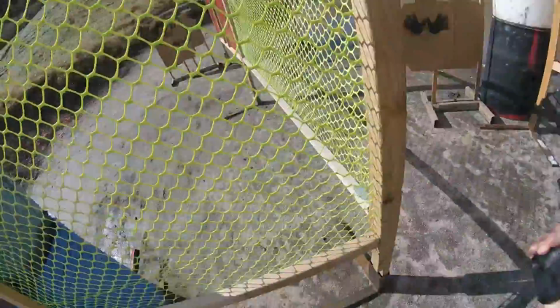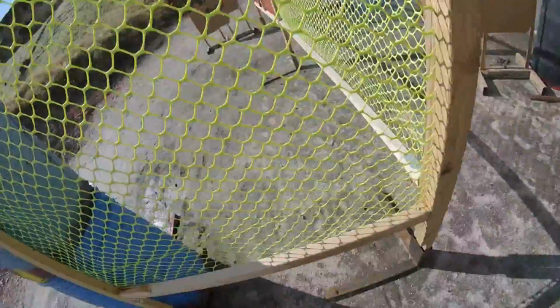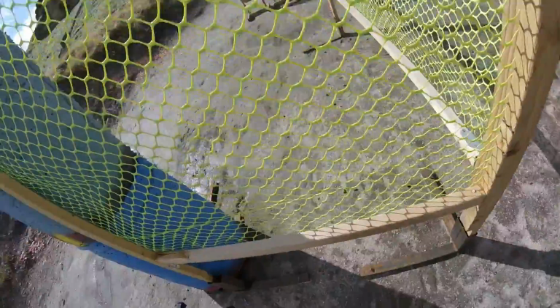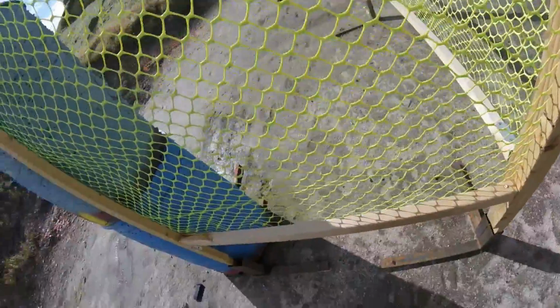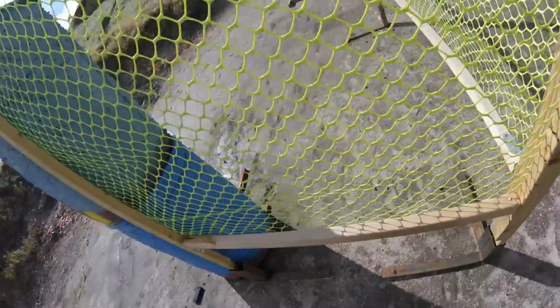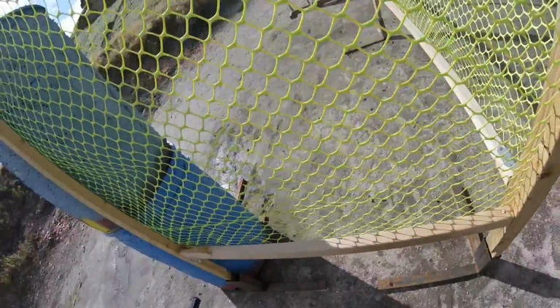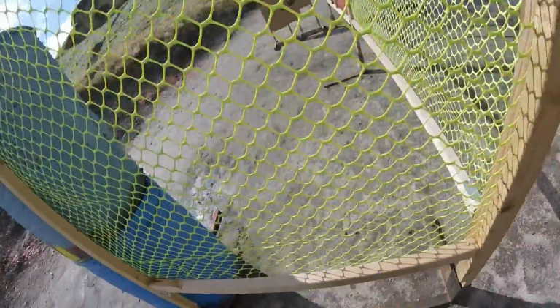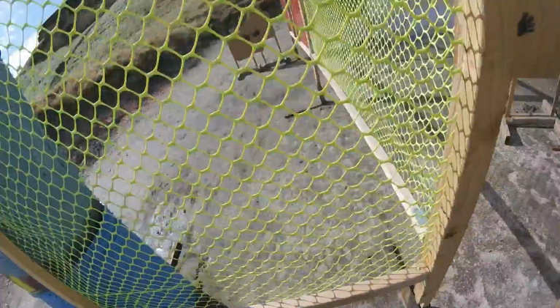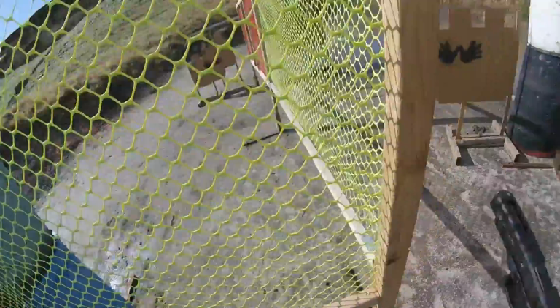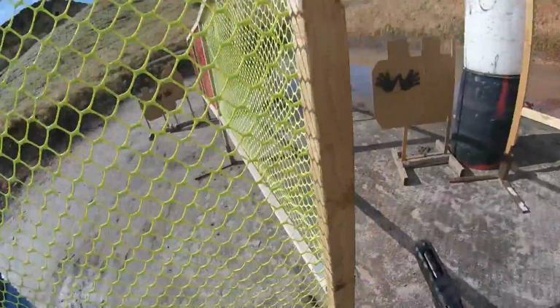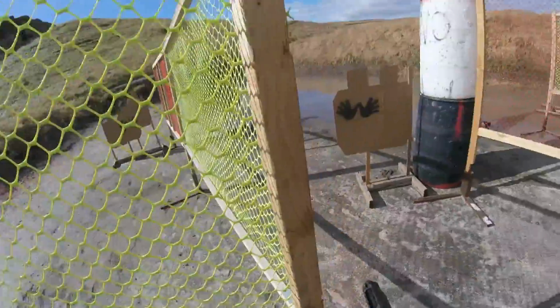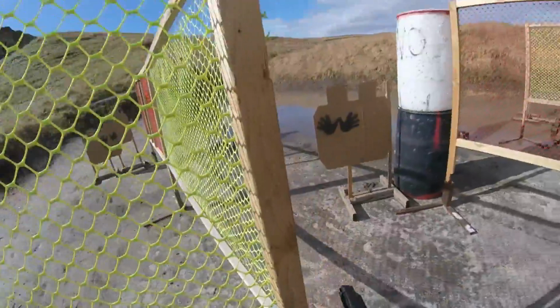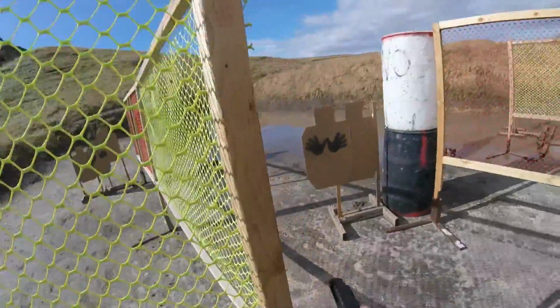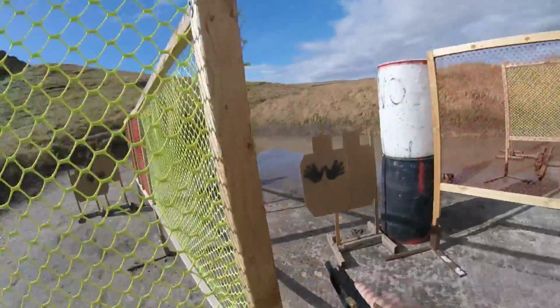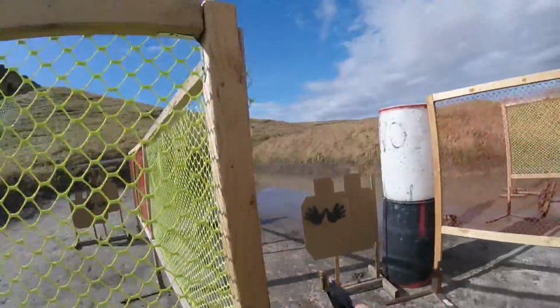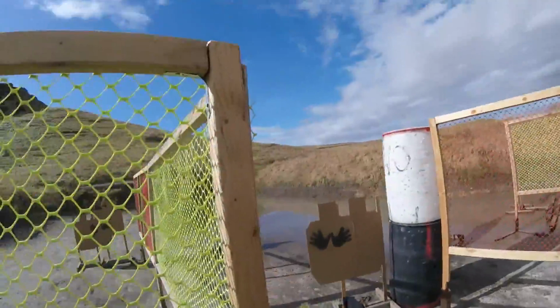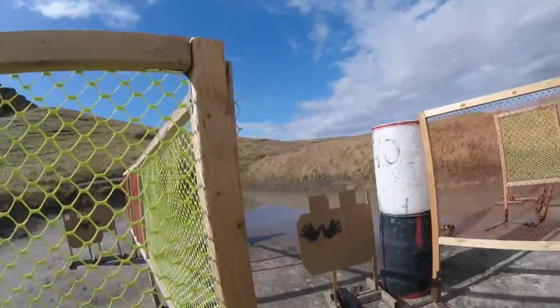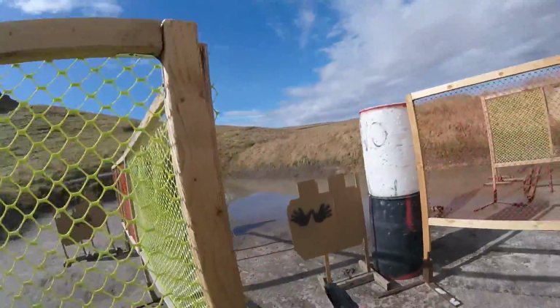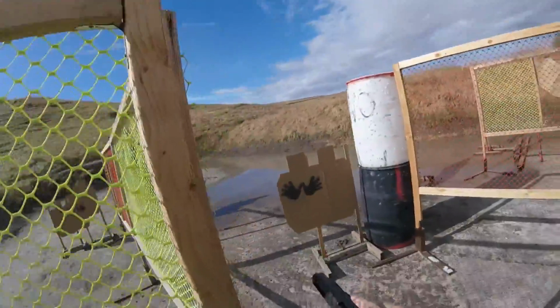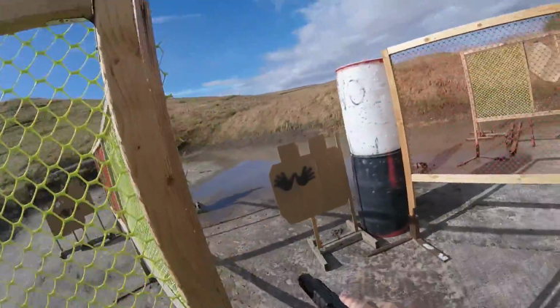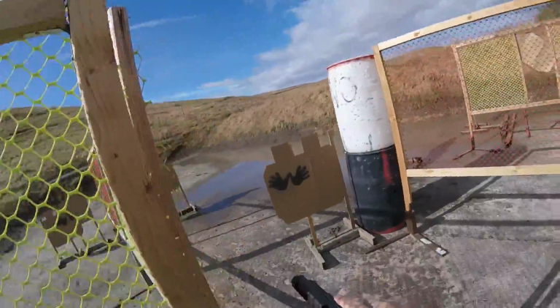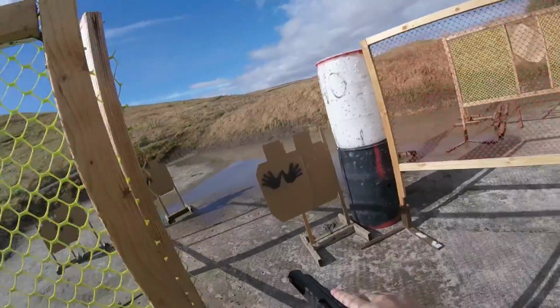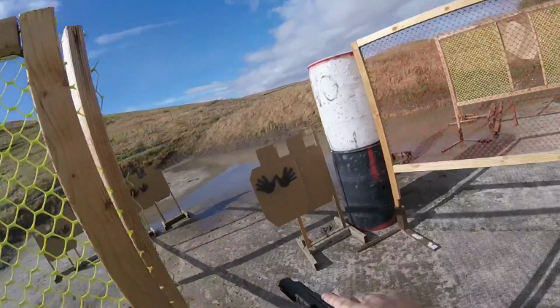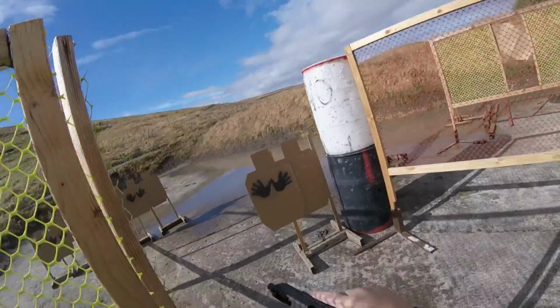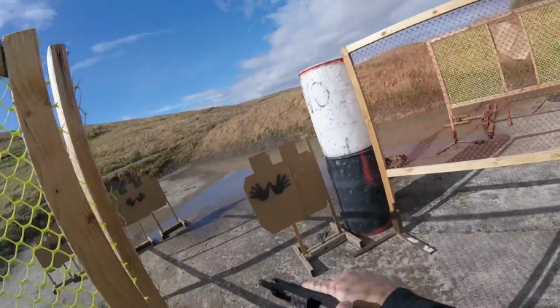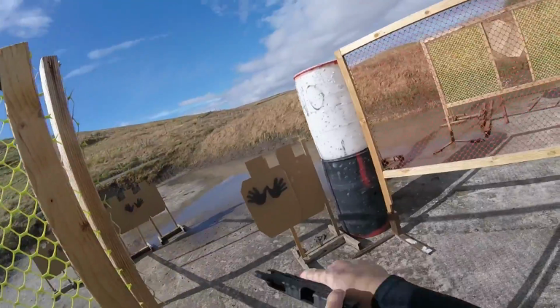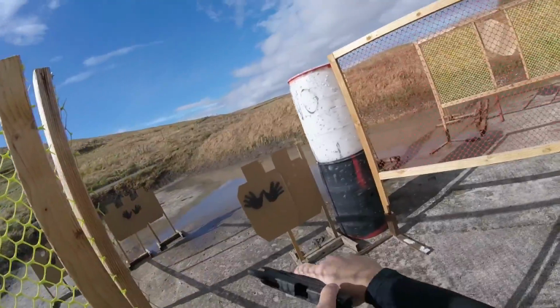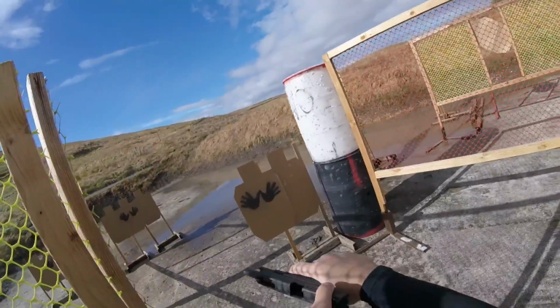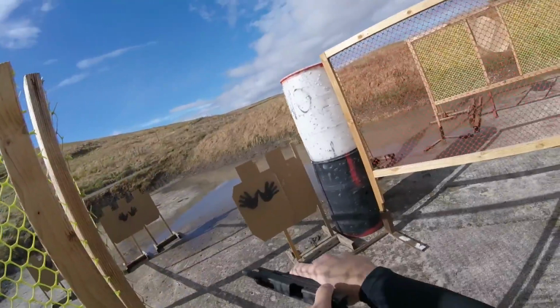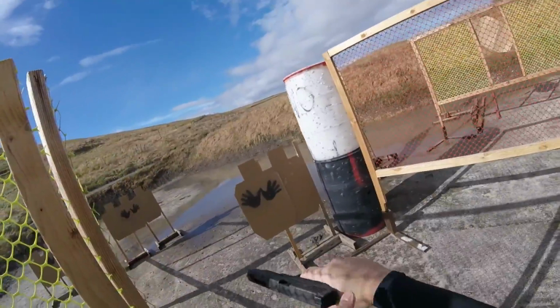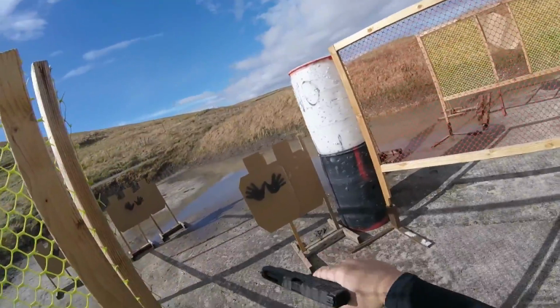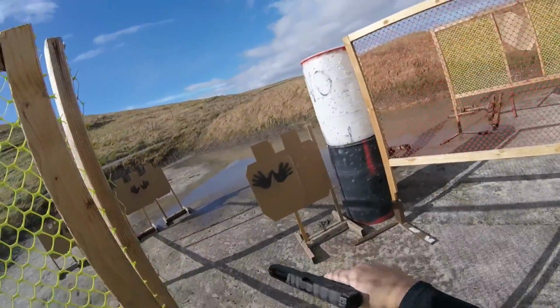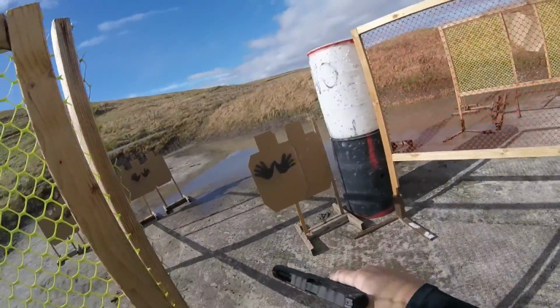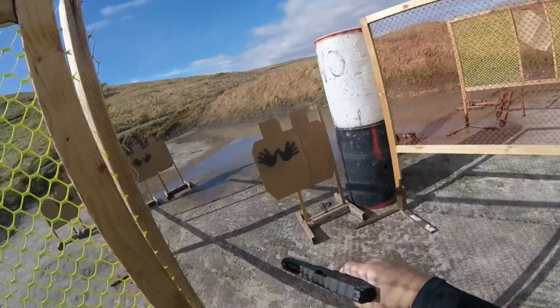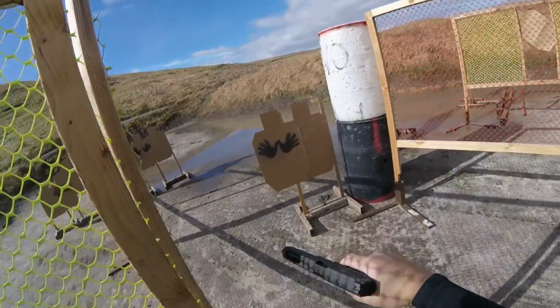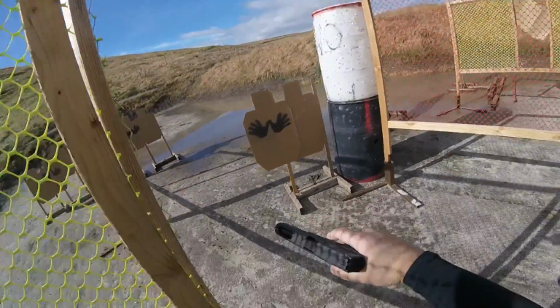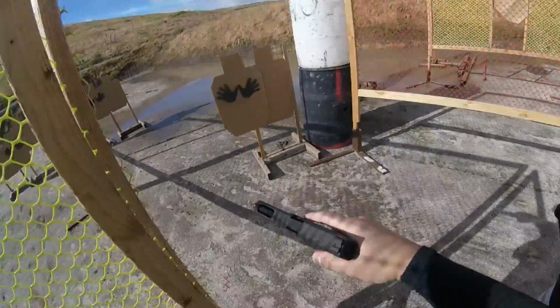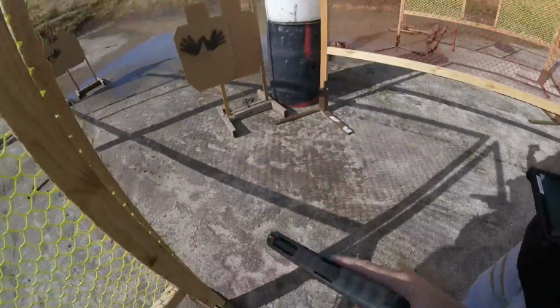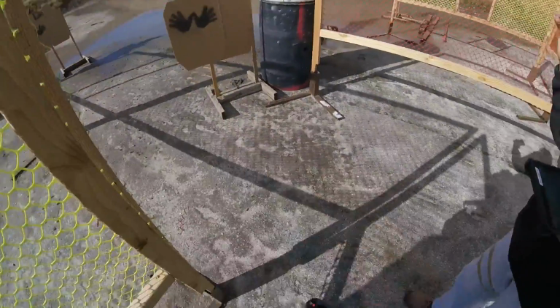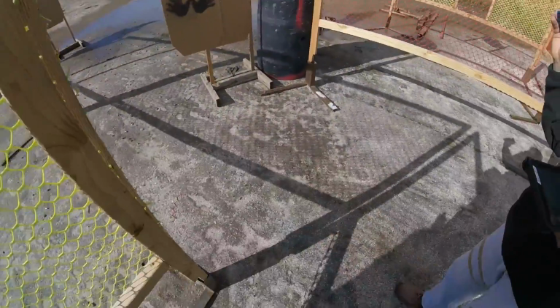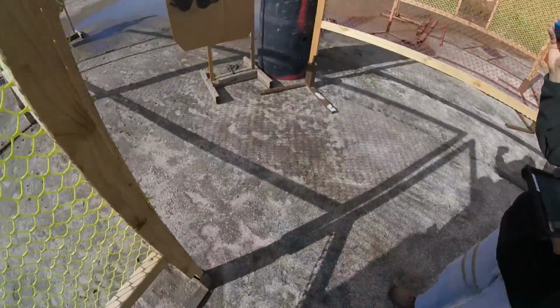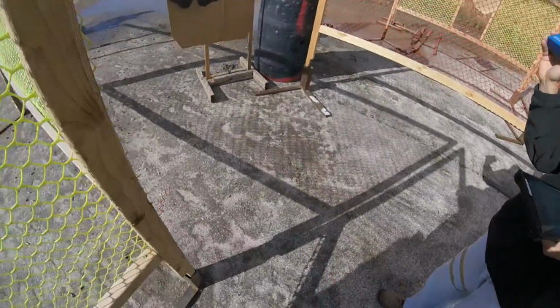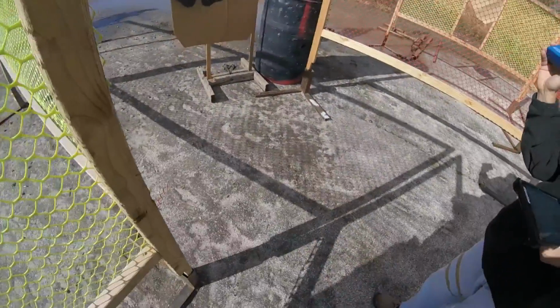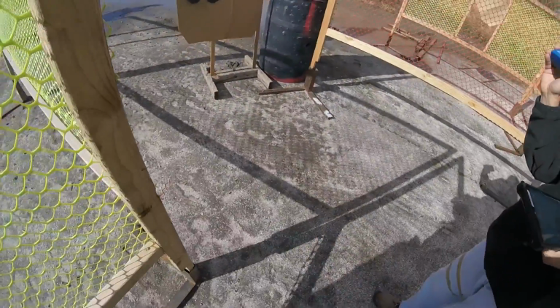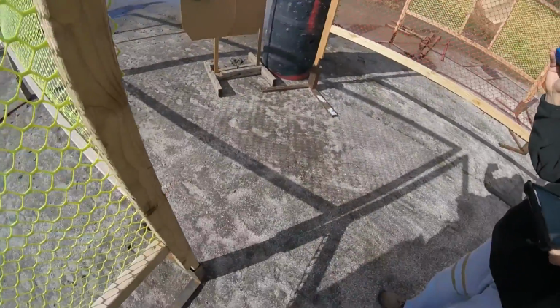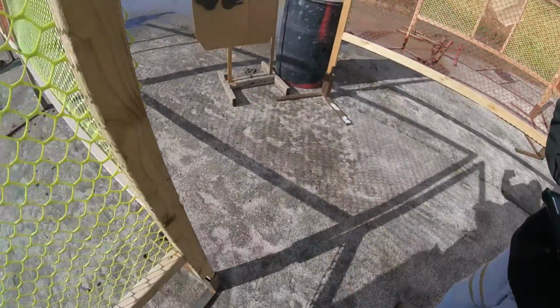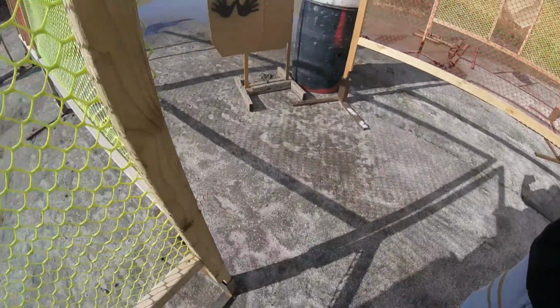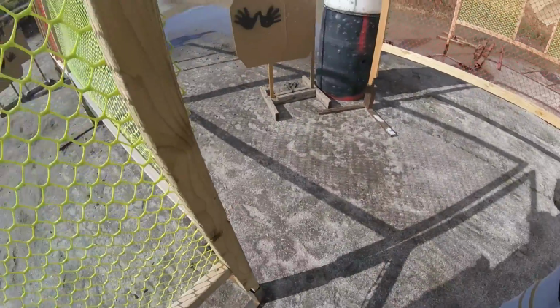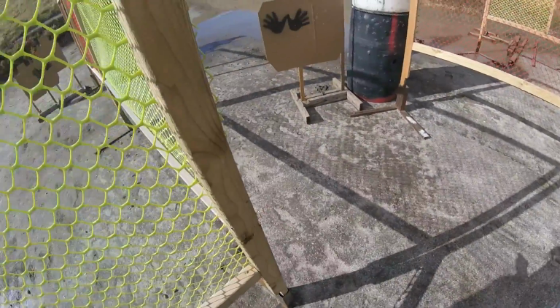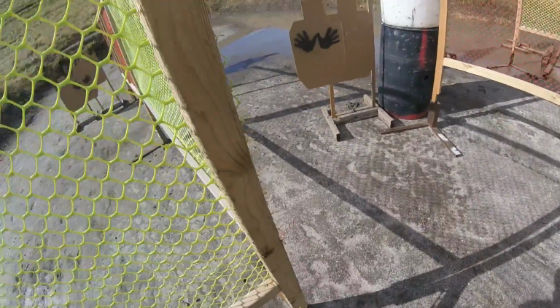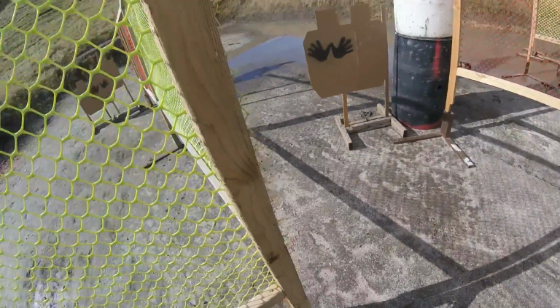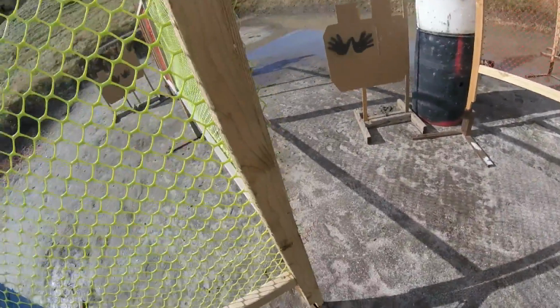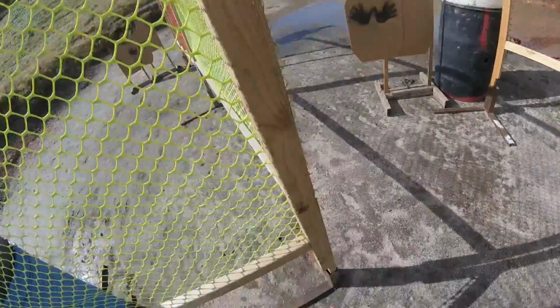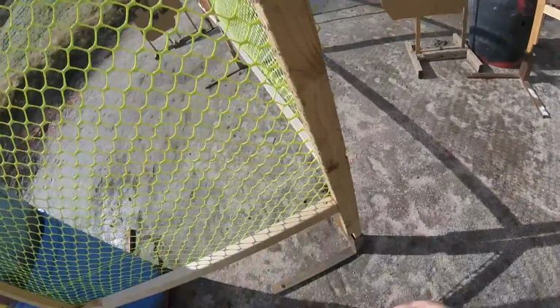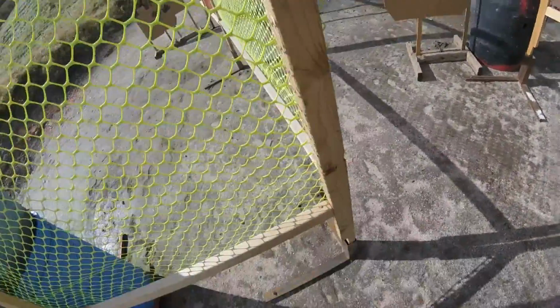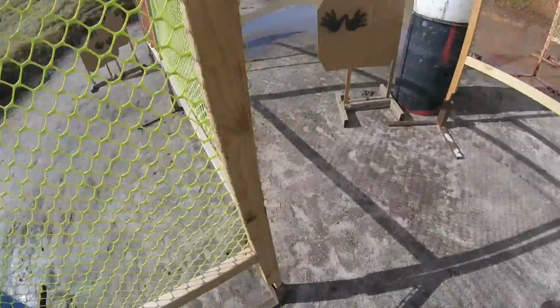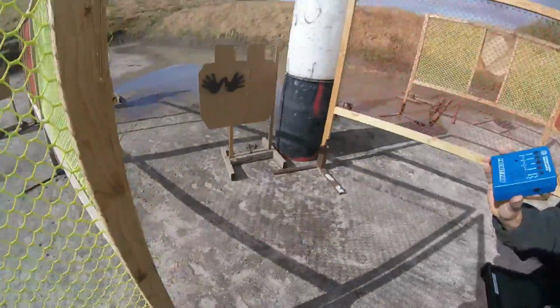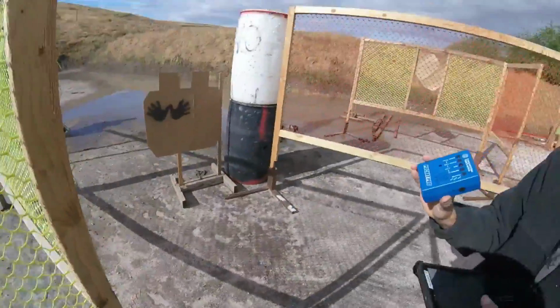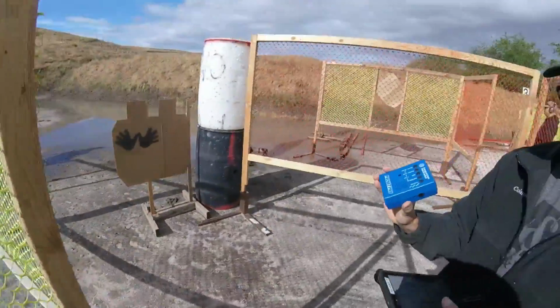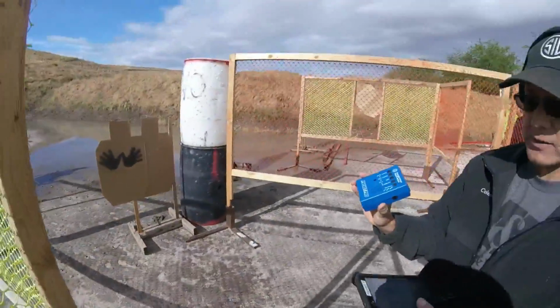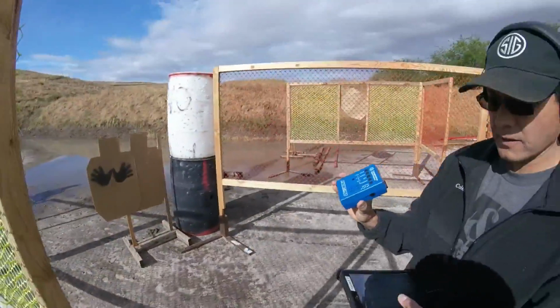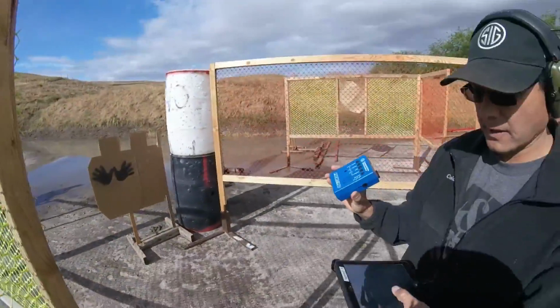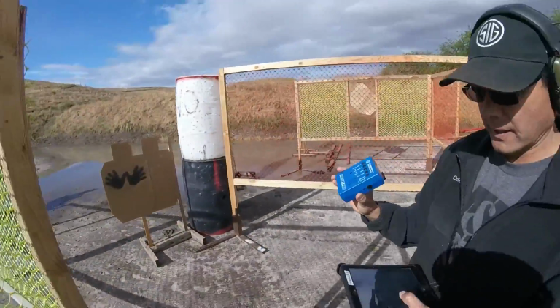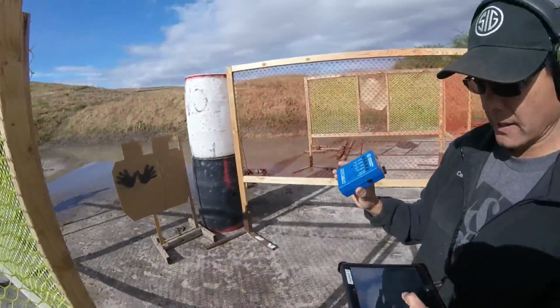And if you're finished, unload and go clear, if clear, slide forward, pull the trigger, and holster. Range is clear.